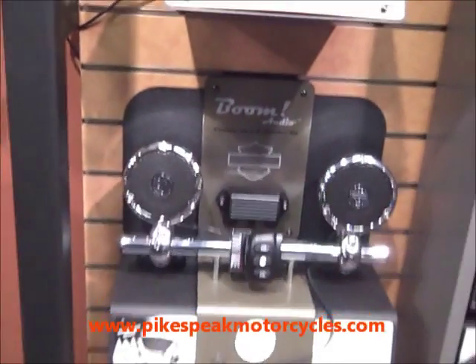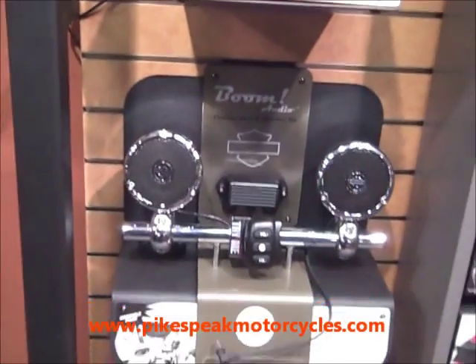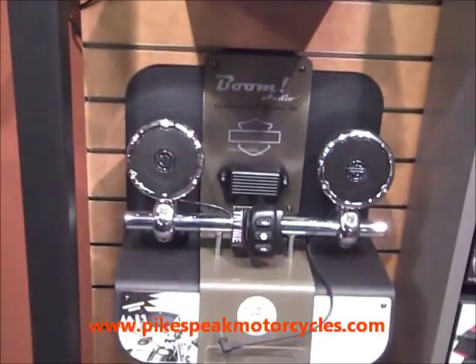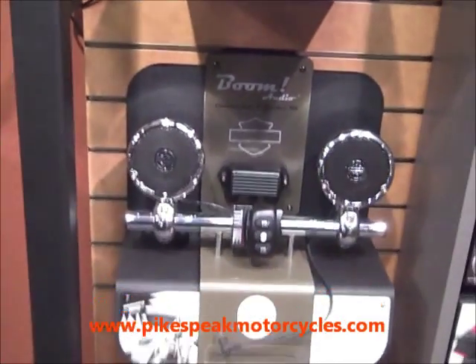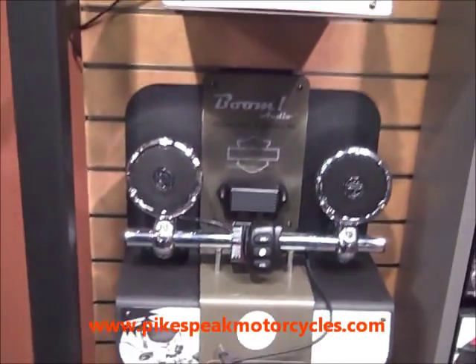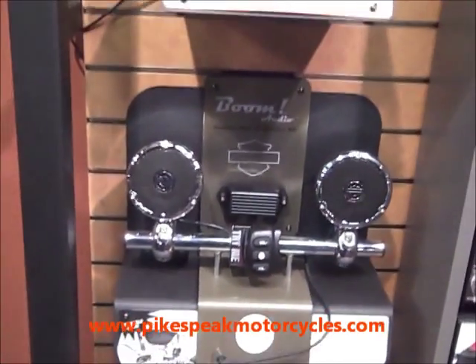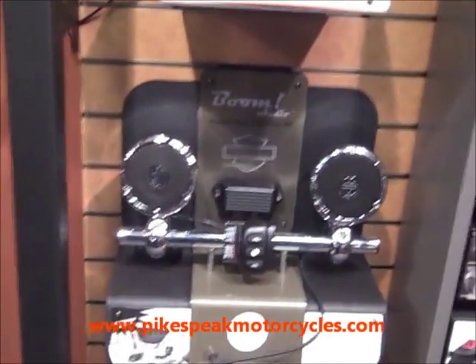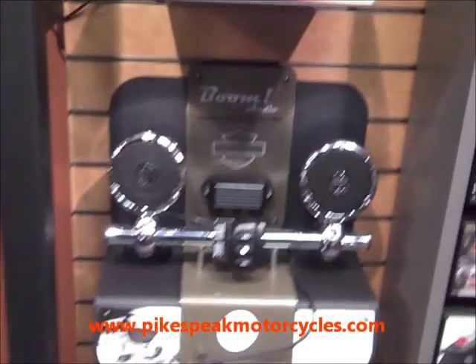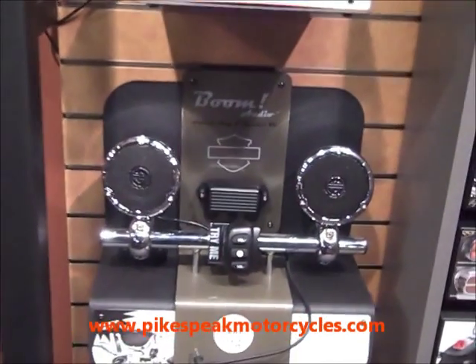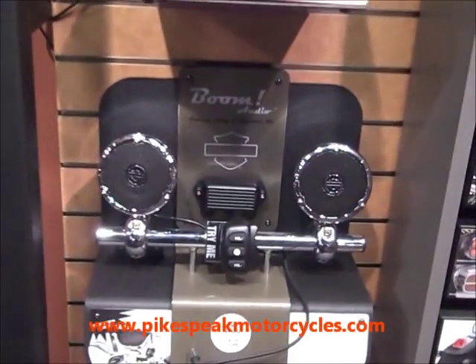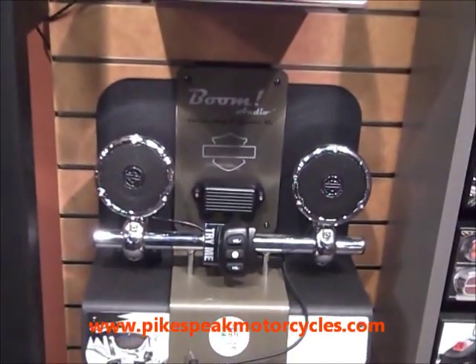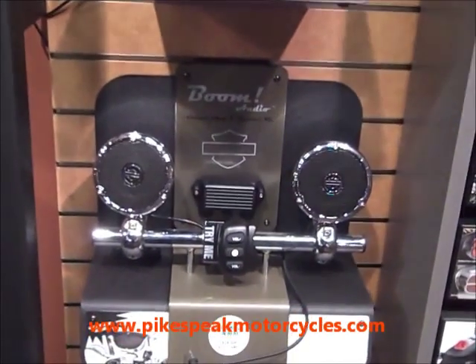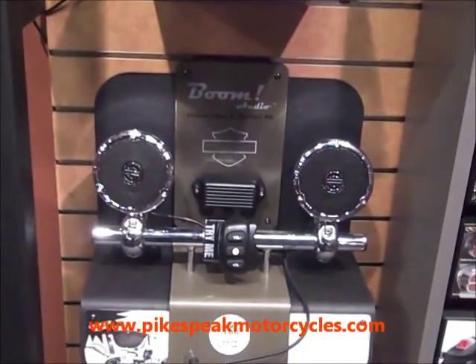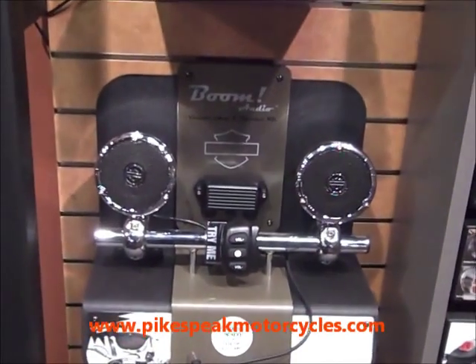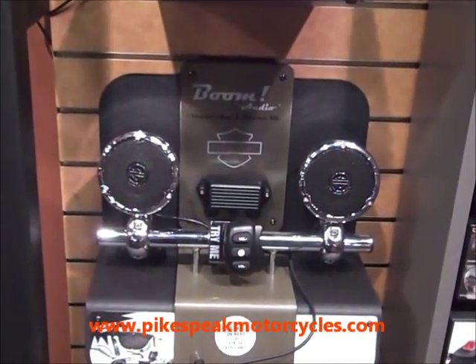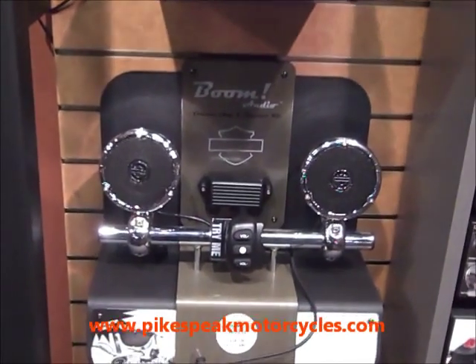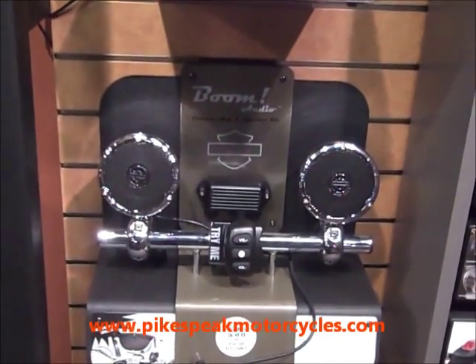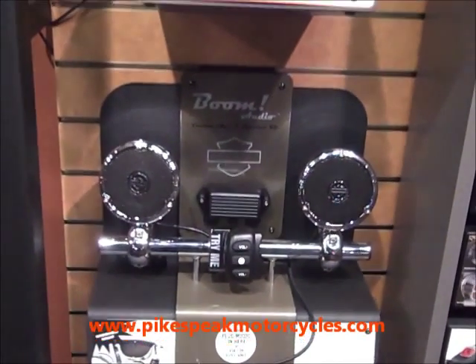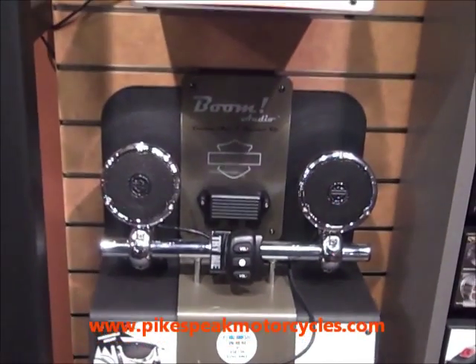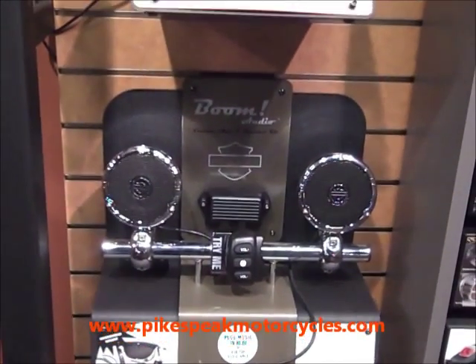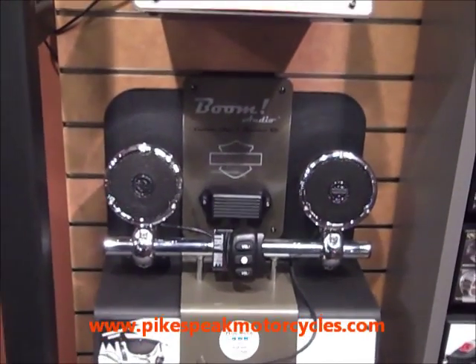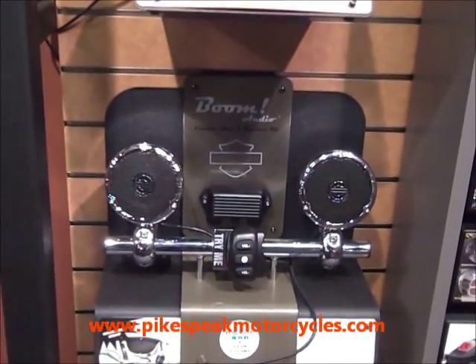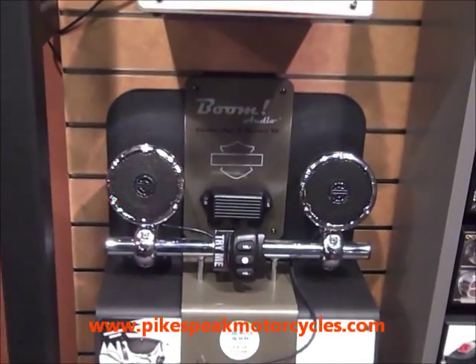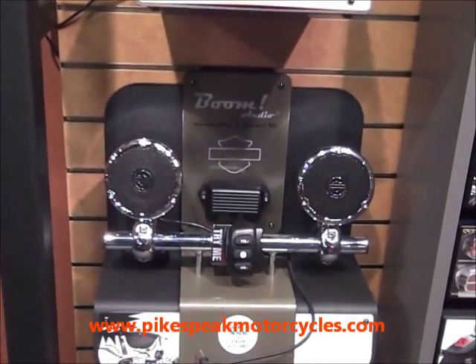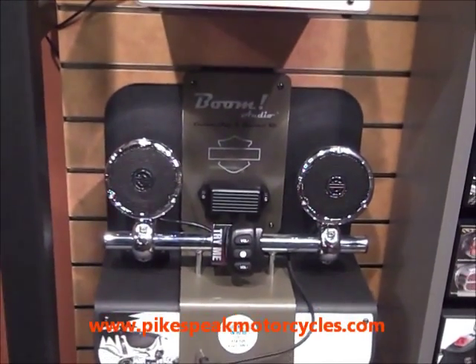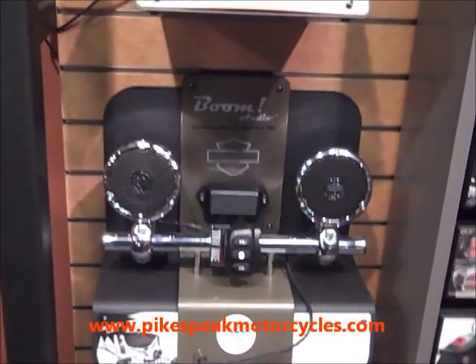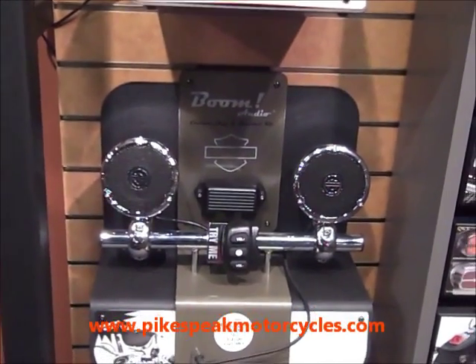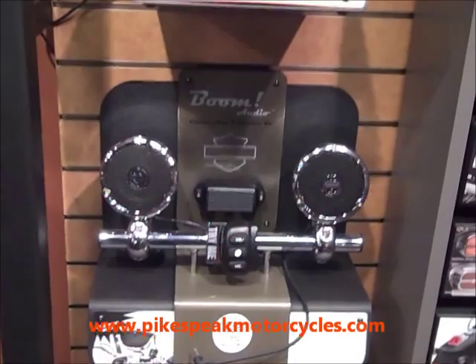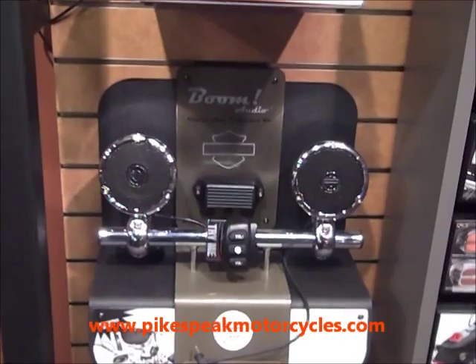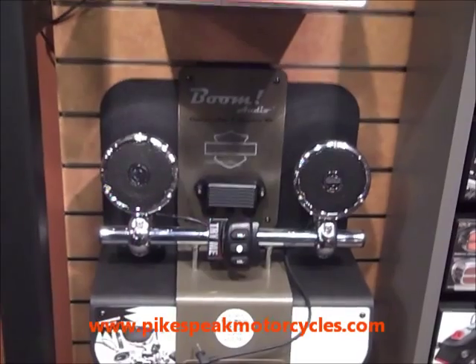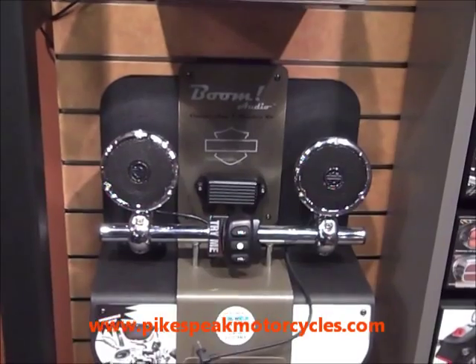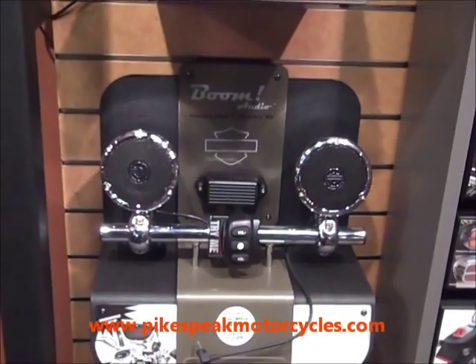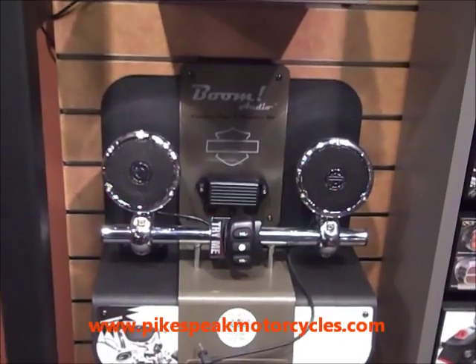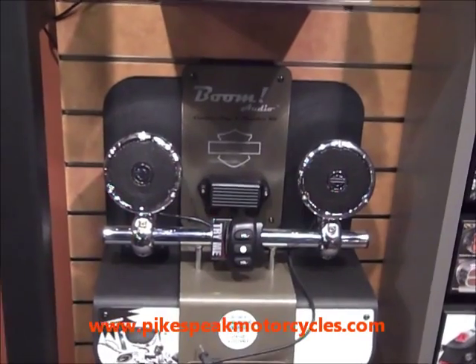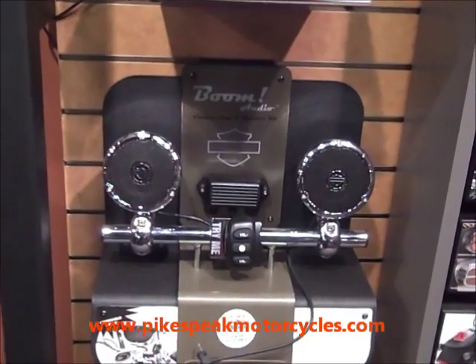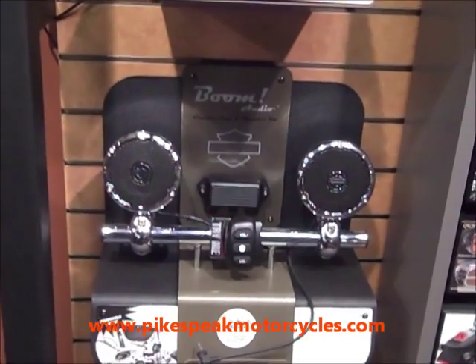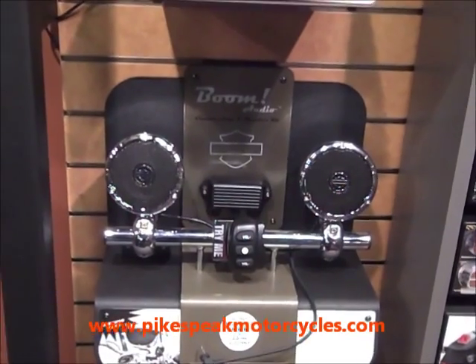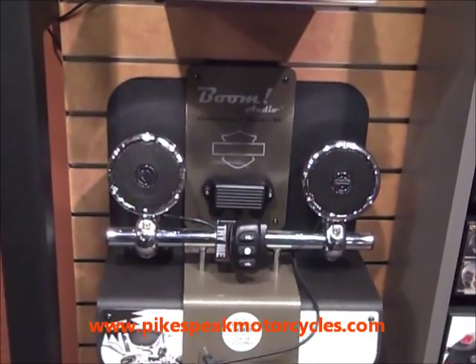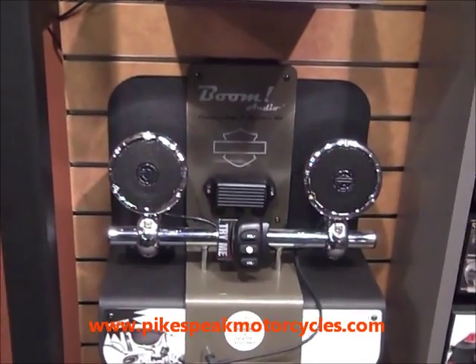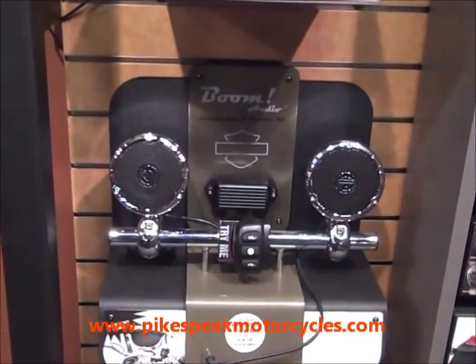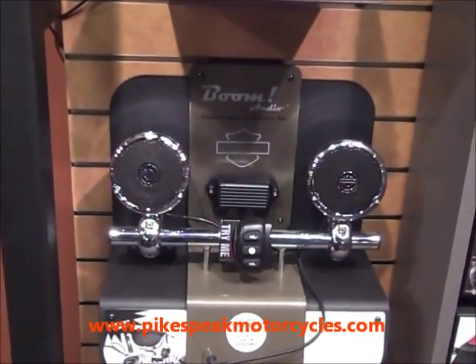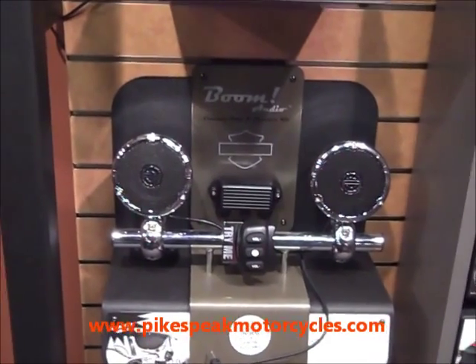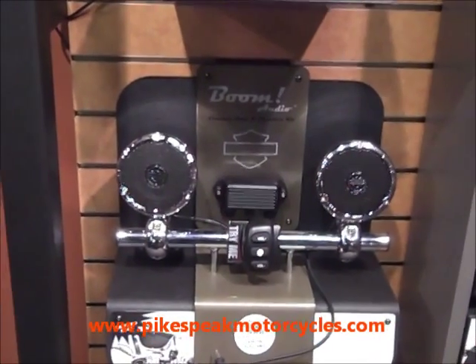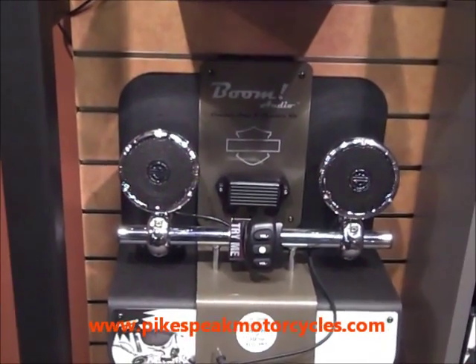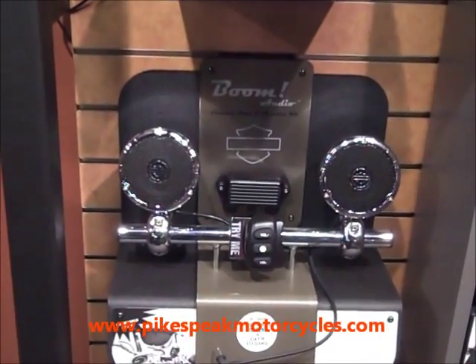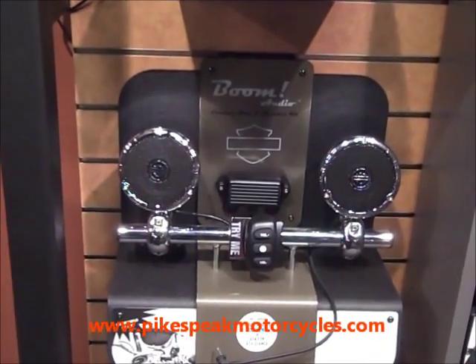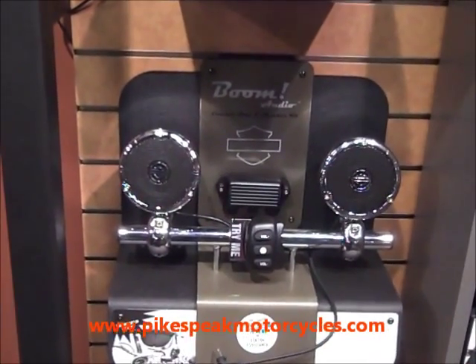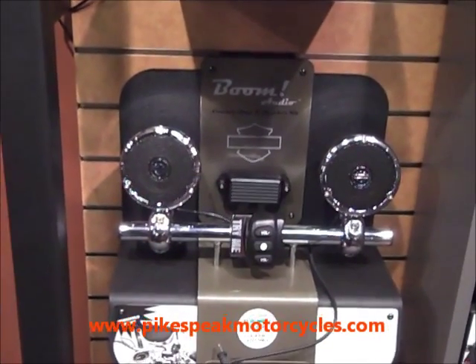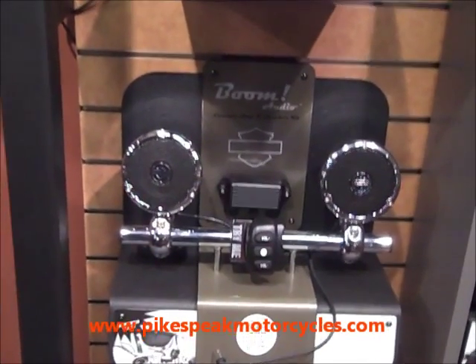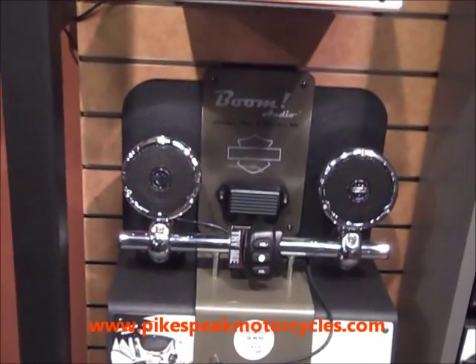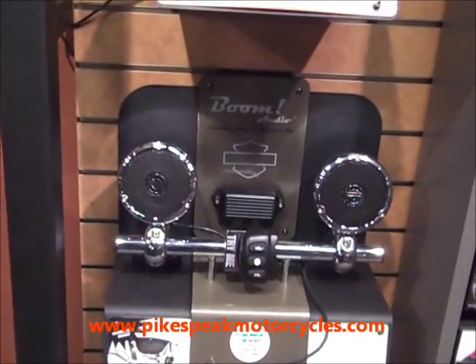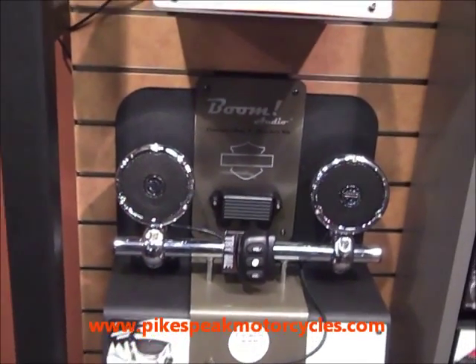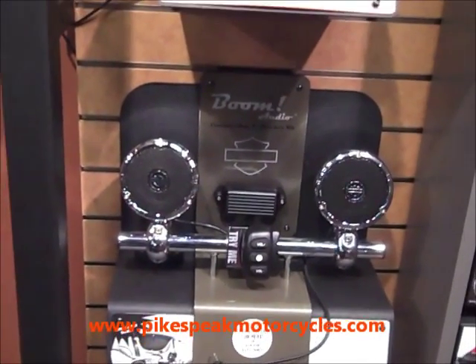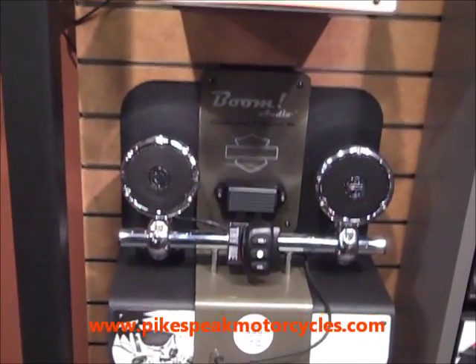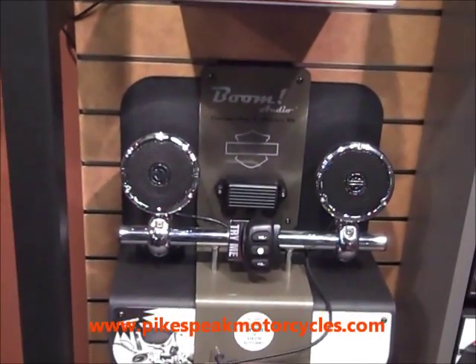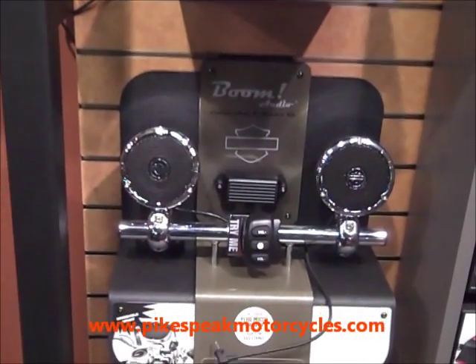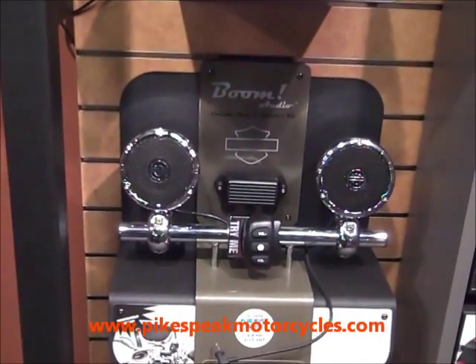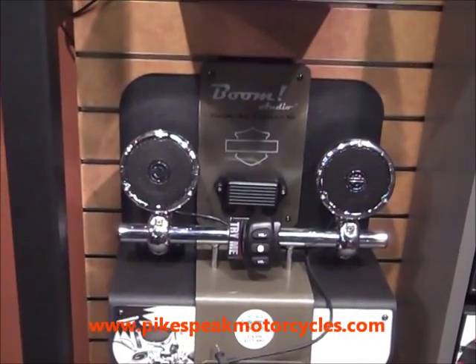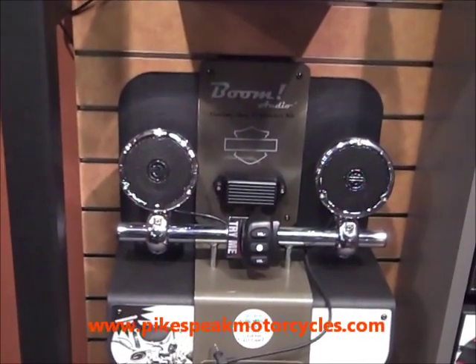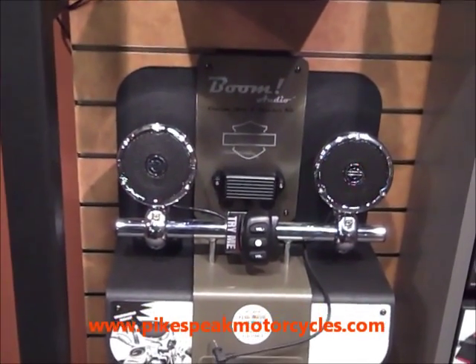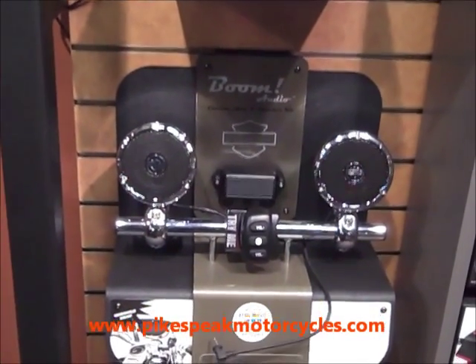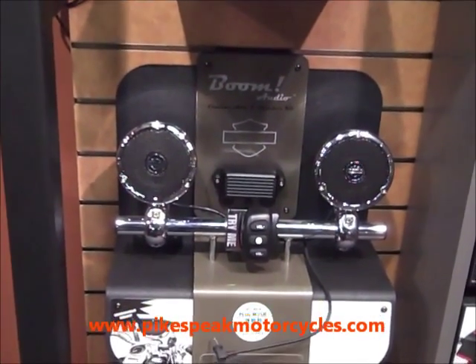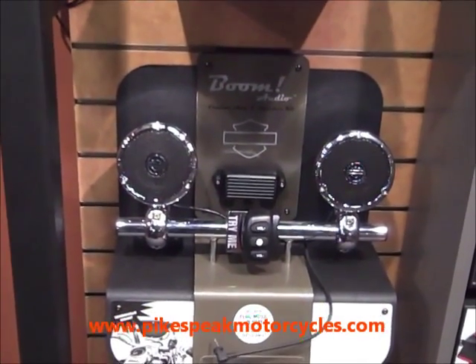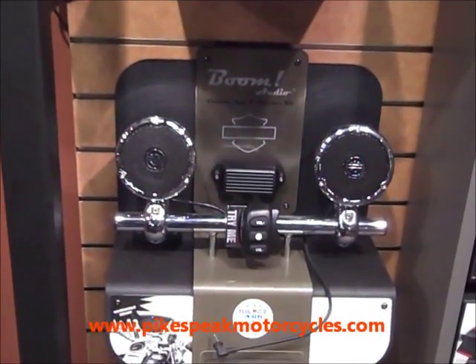Mounts to the handlebars, fits Sportster, Dyna, Softail, Road King. Come check it out, it's pretty cool.